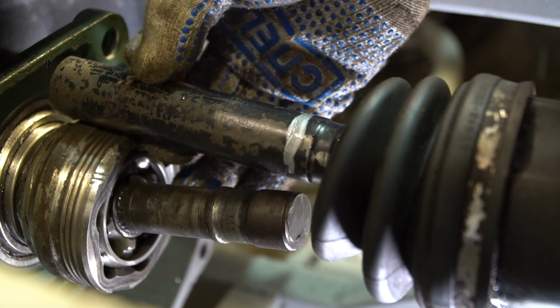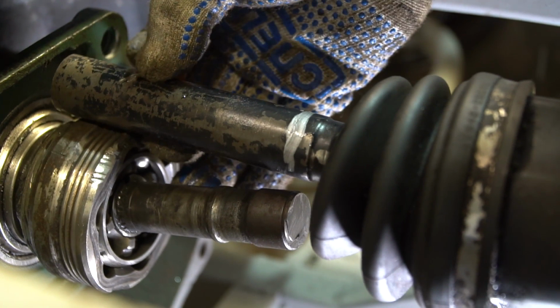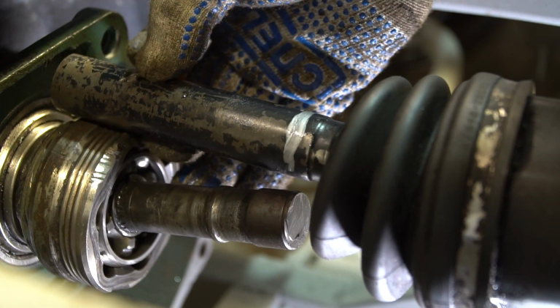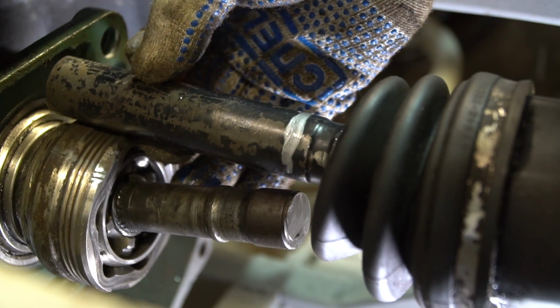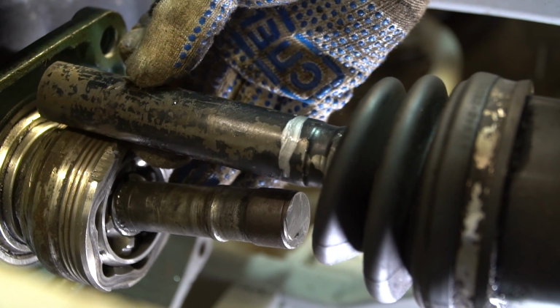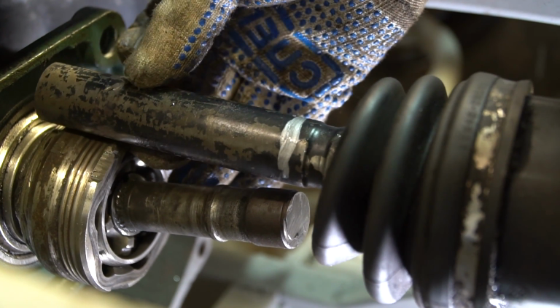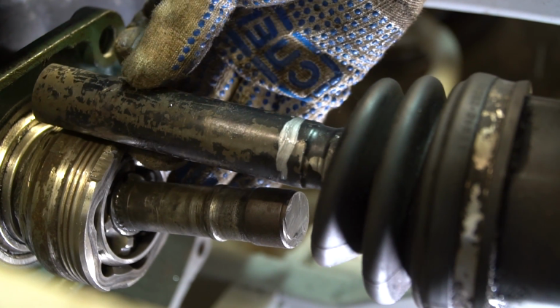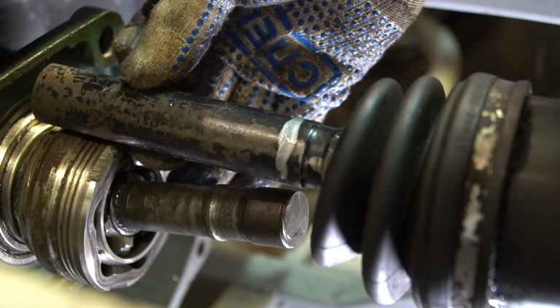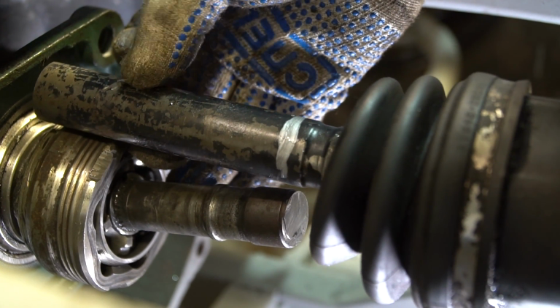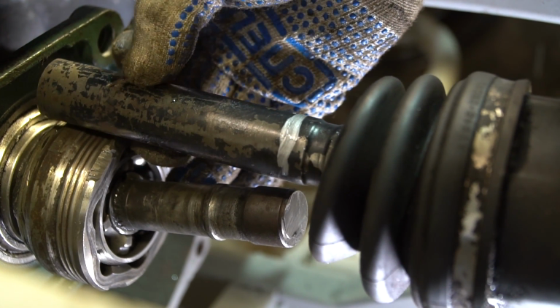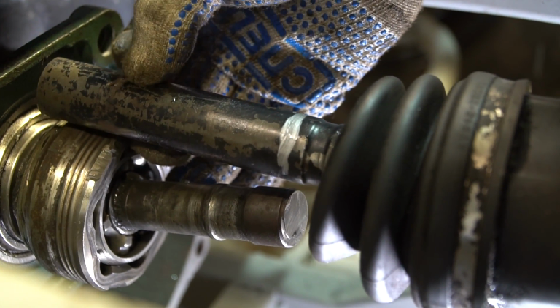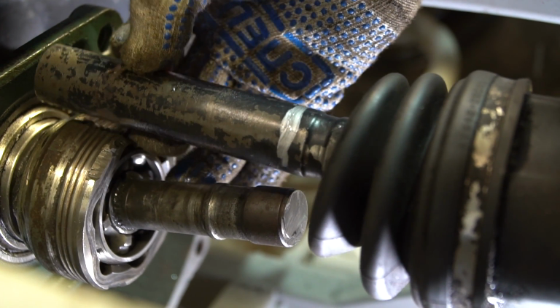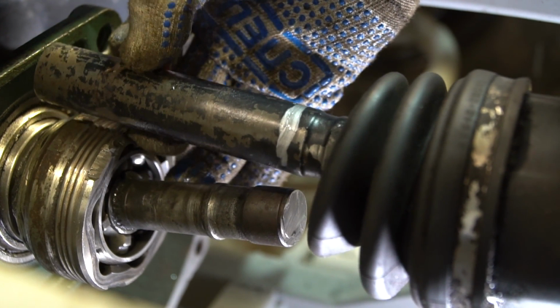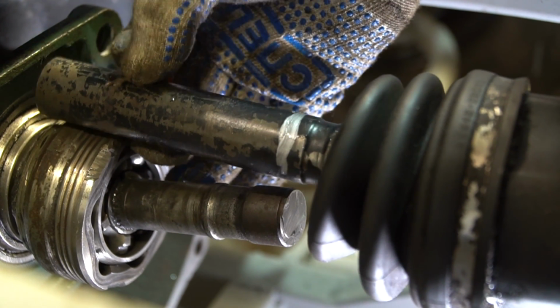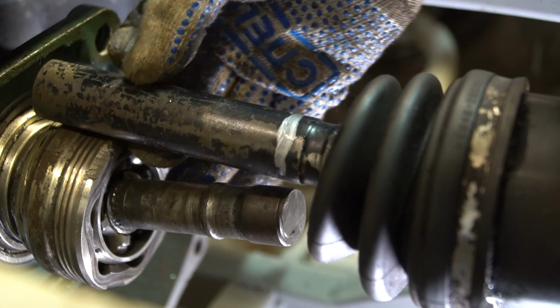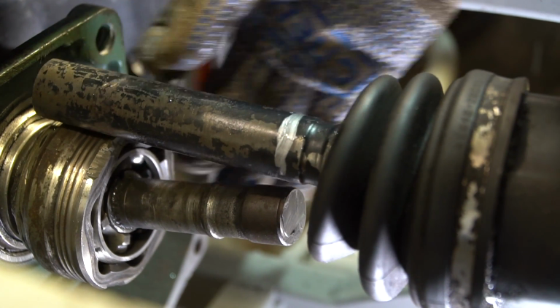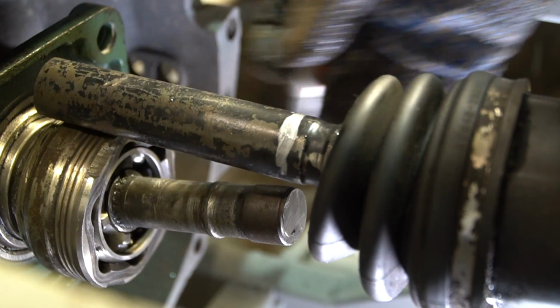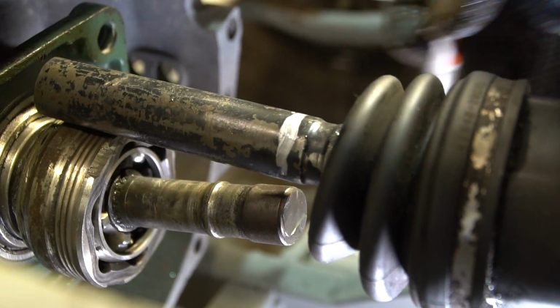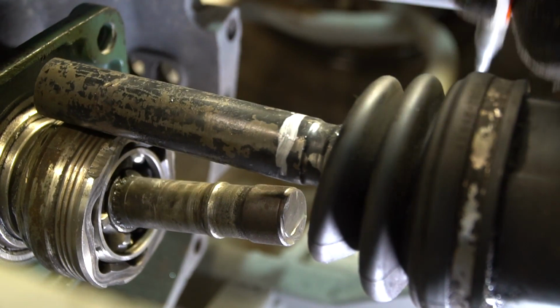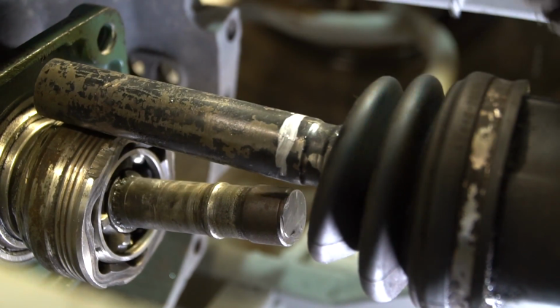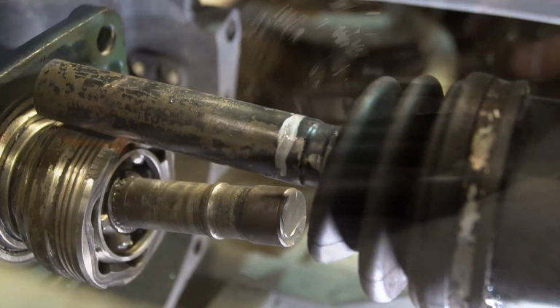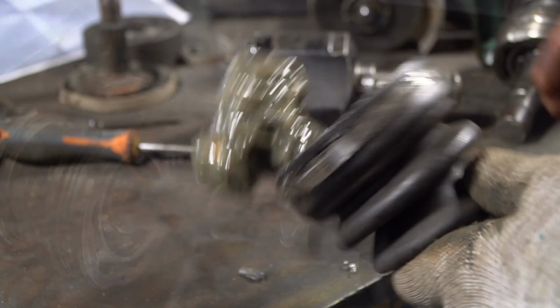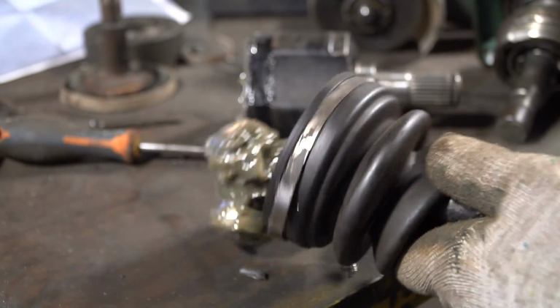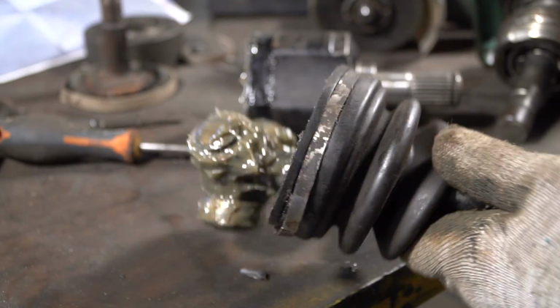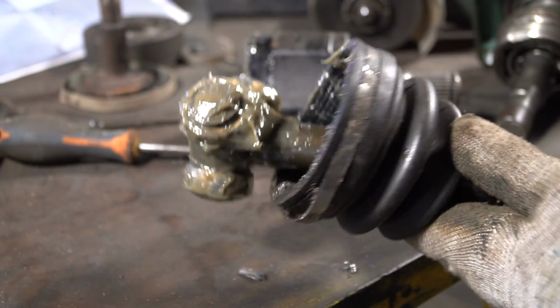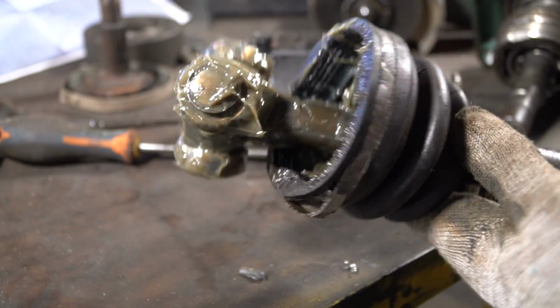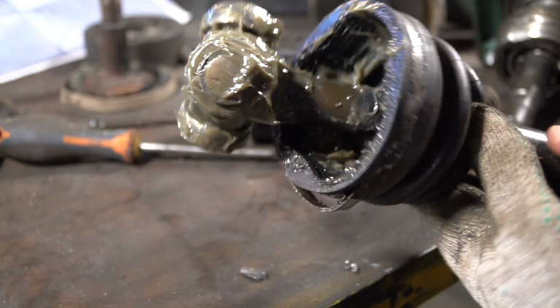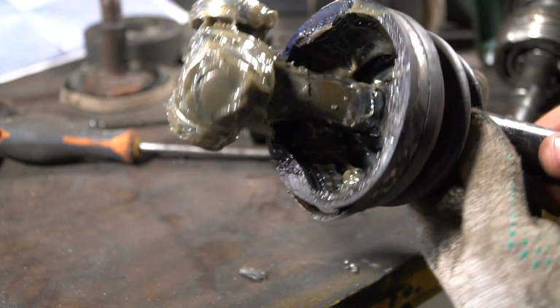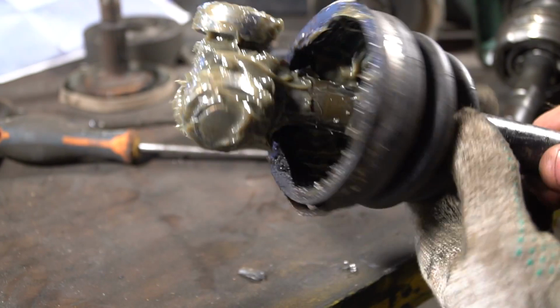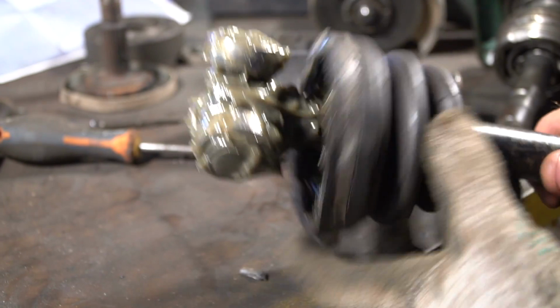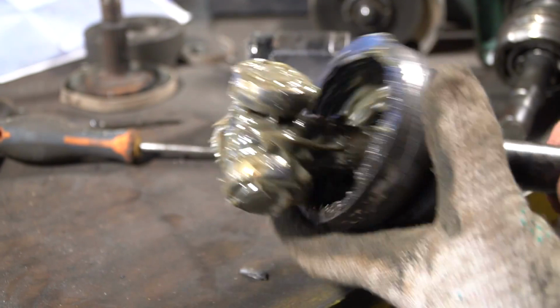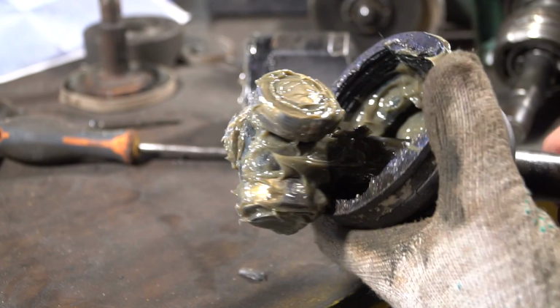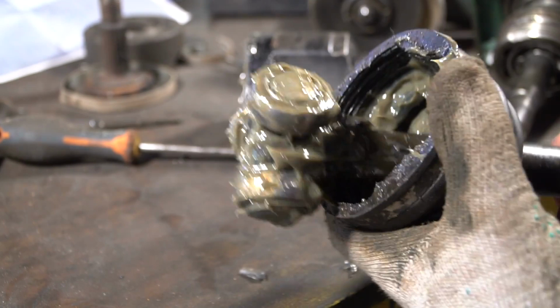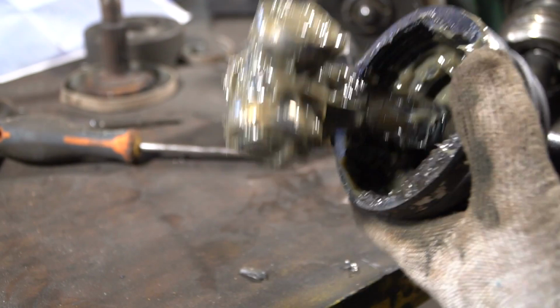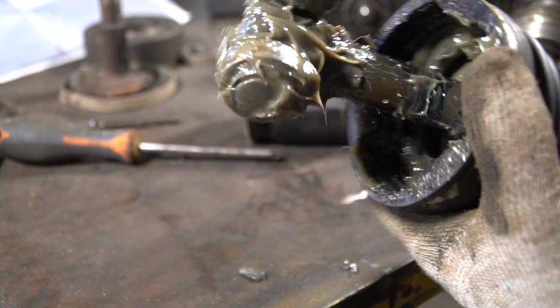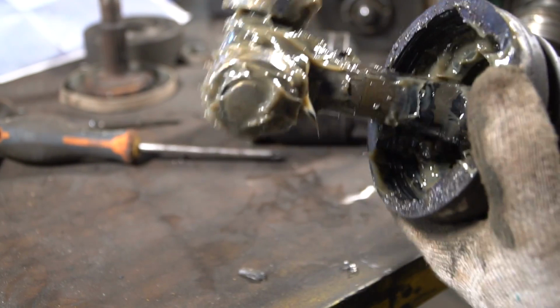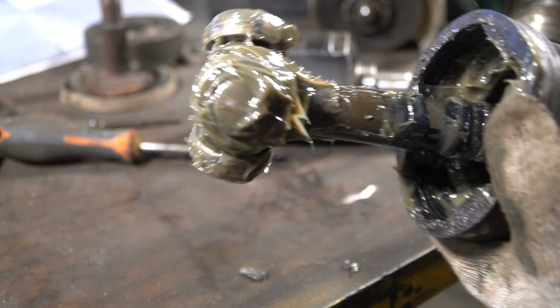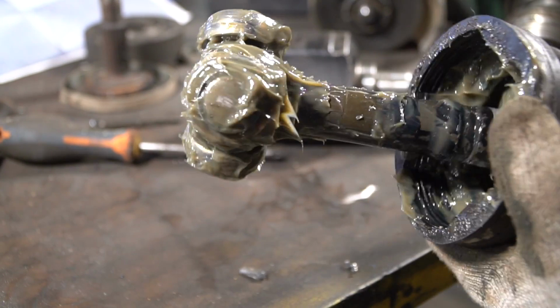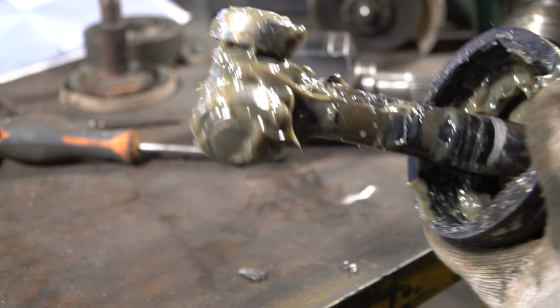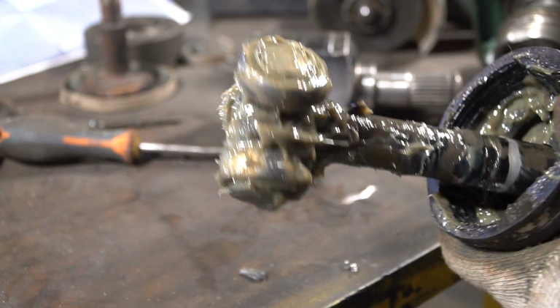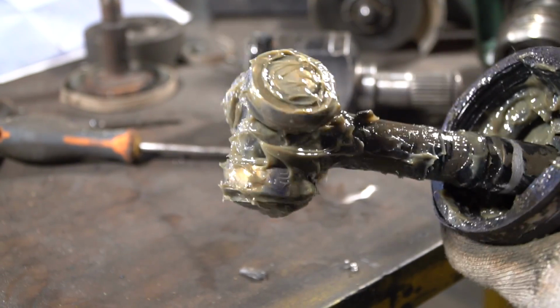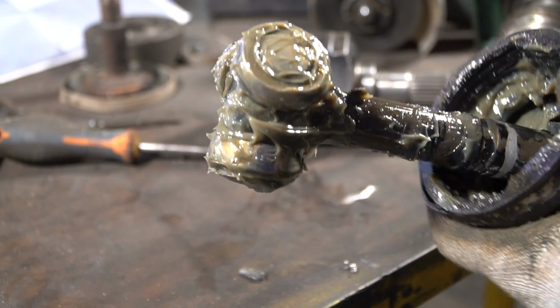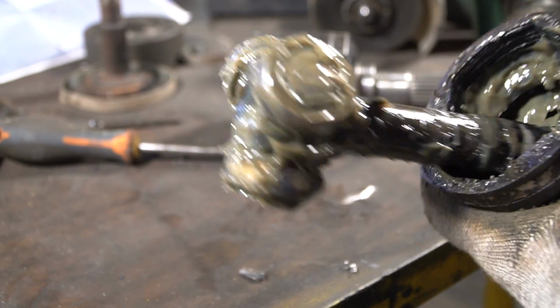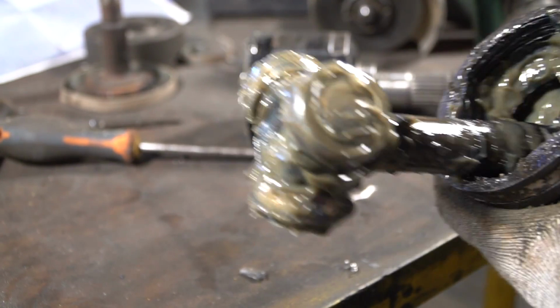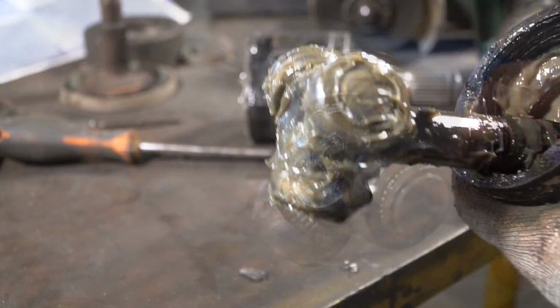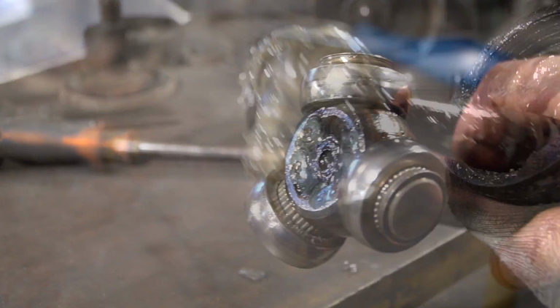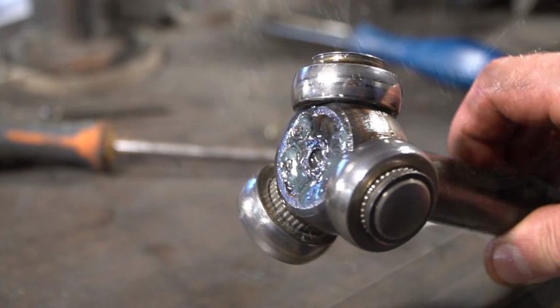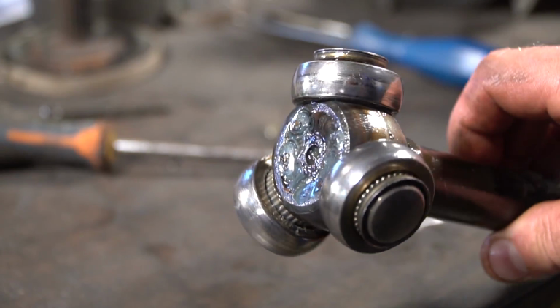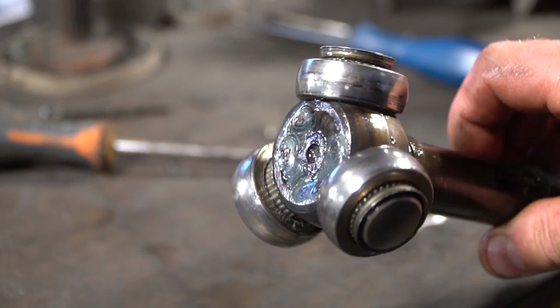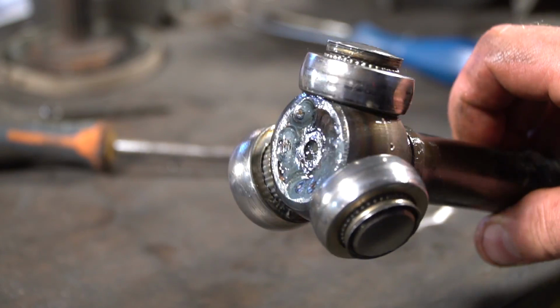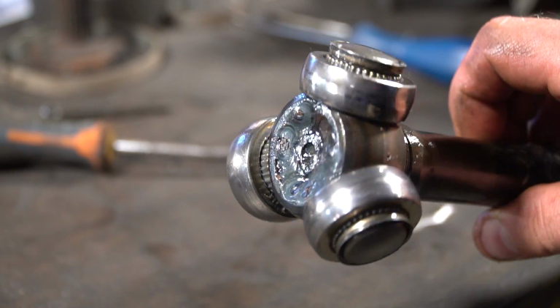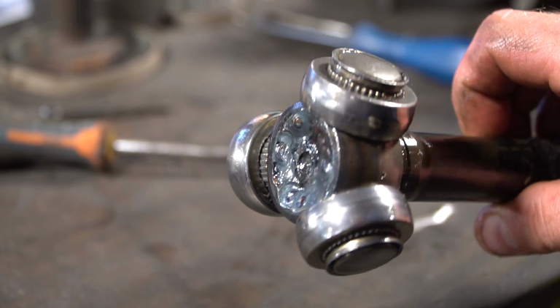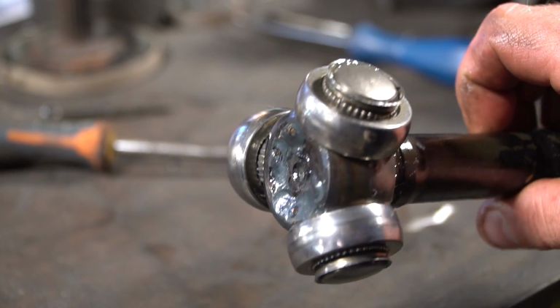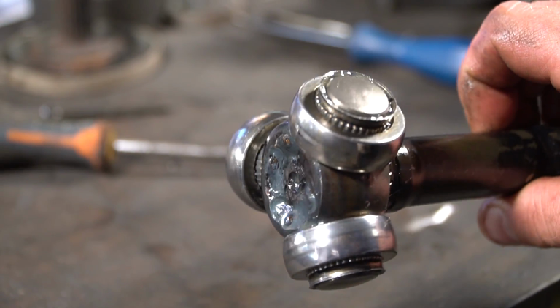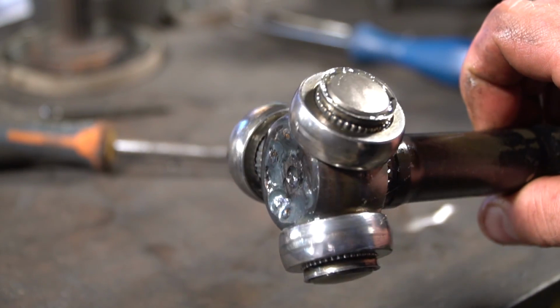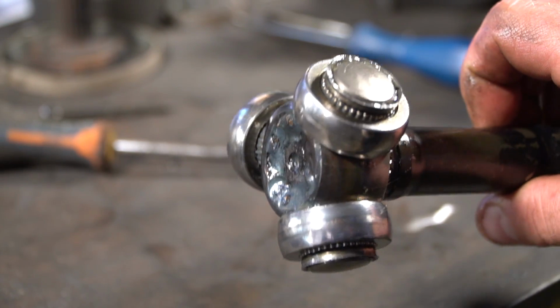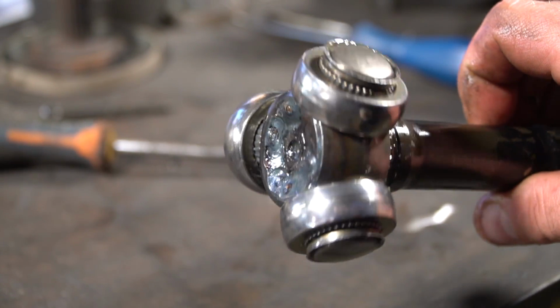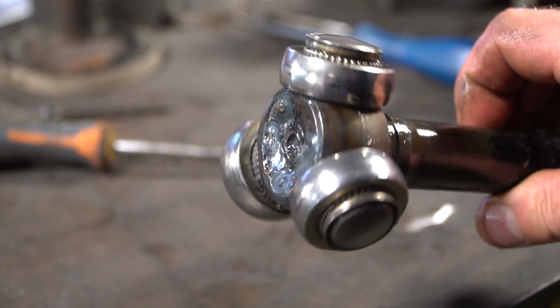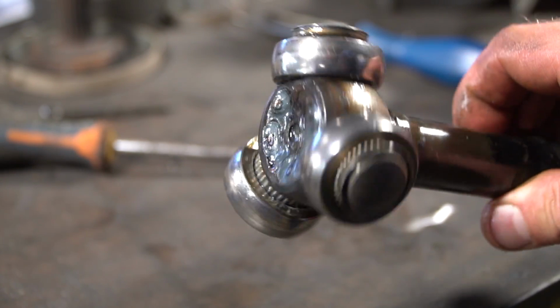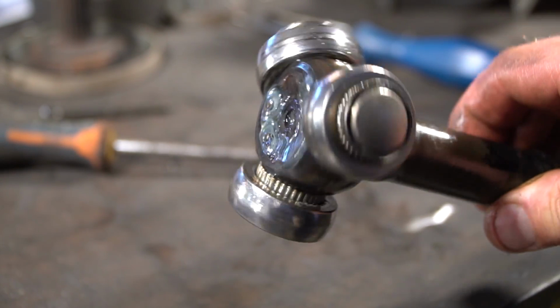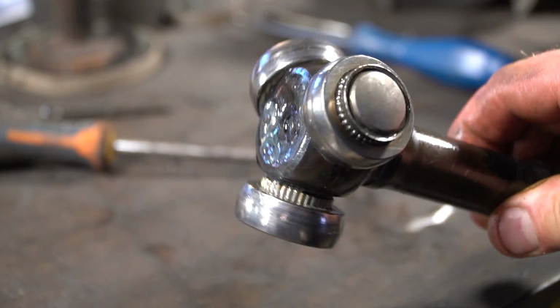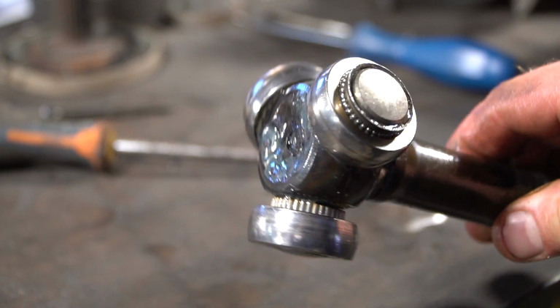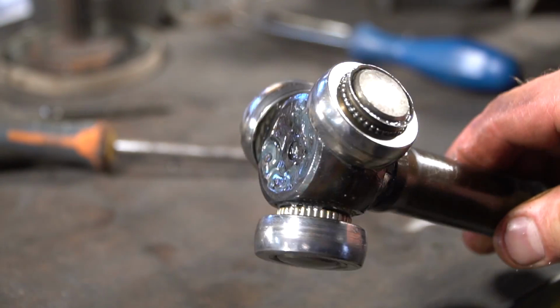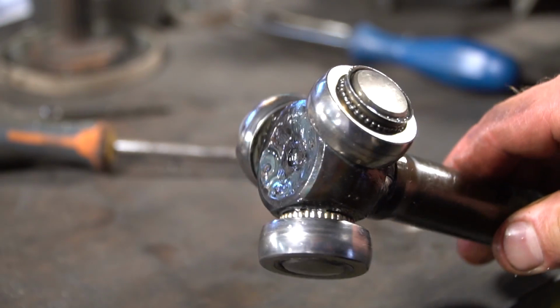I'll connect the shafts on a lathe. It would be easier if the tripod joint could be removed, but it's well welded, so I'll join along with it.